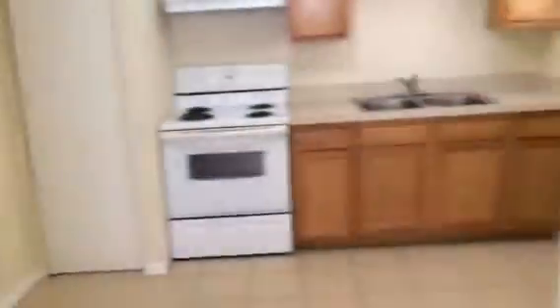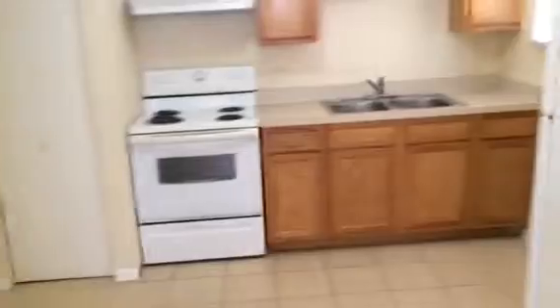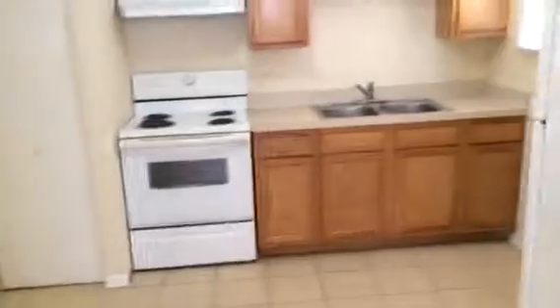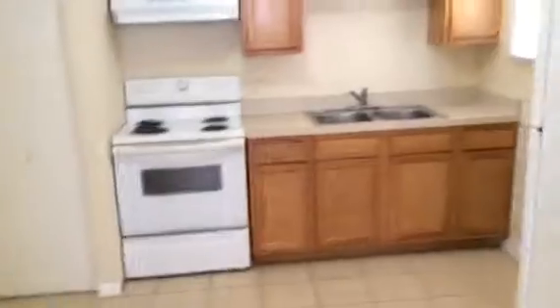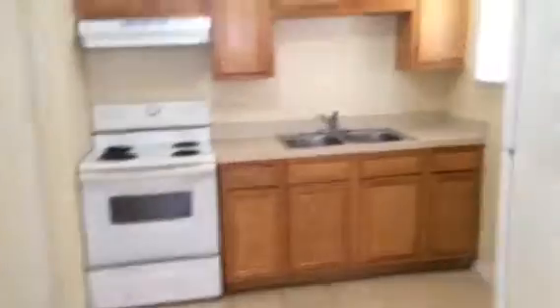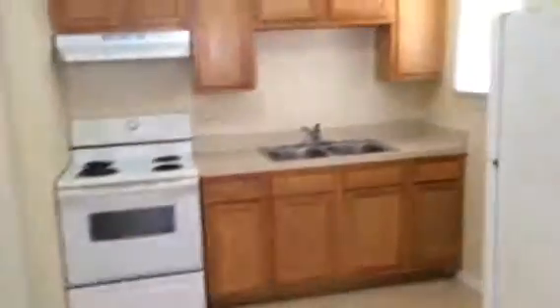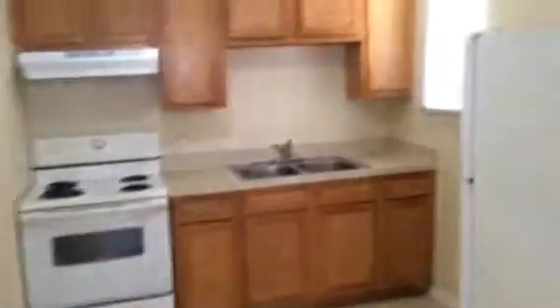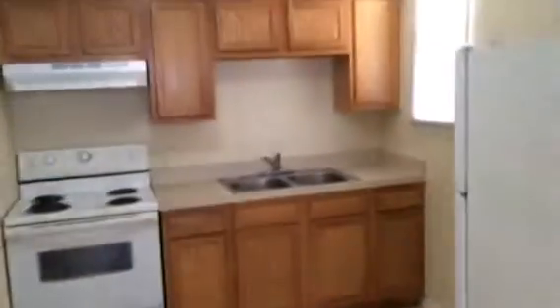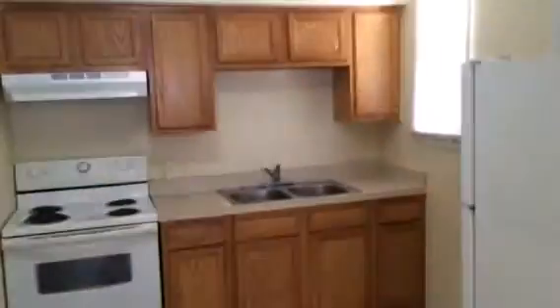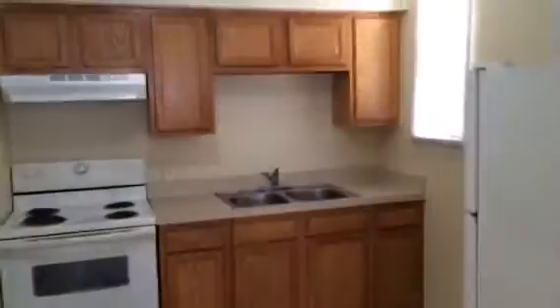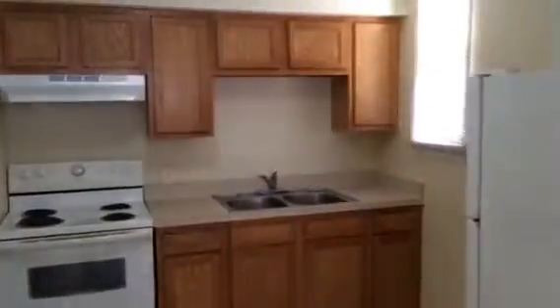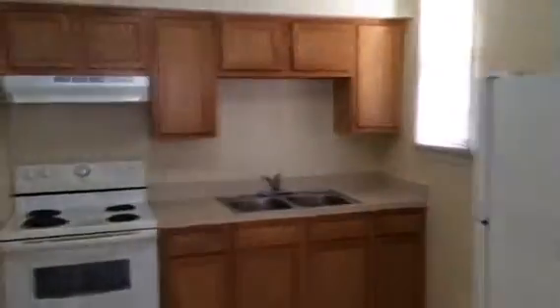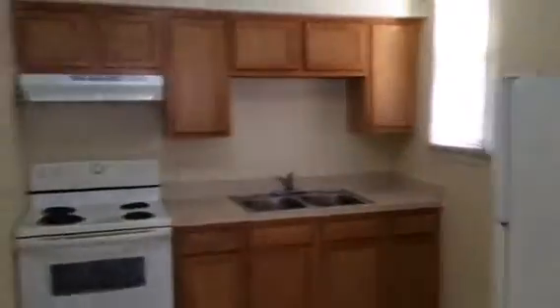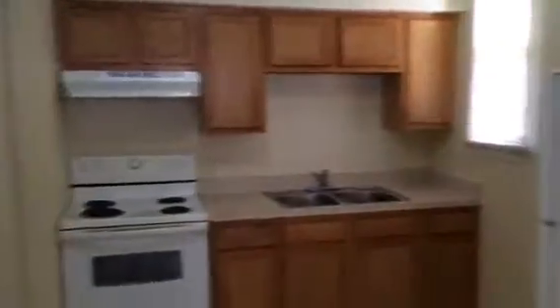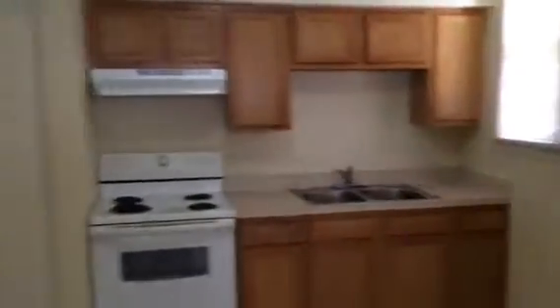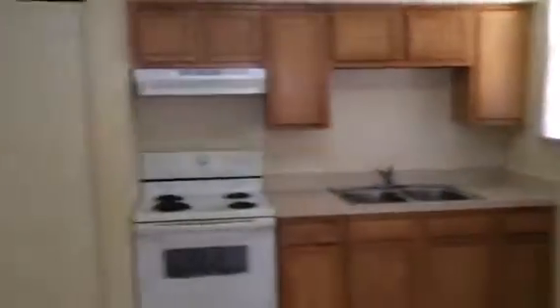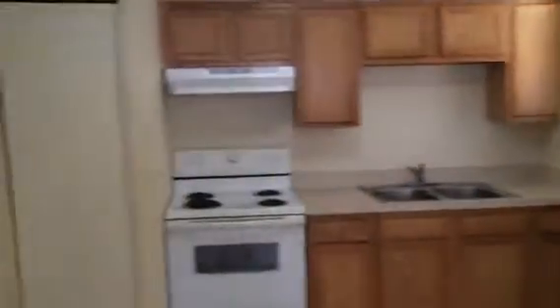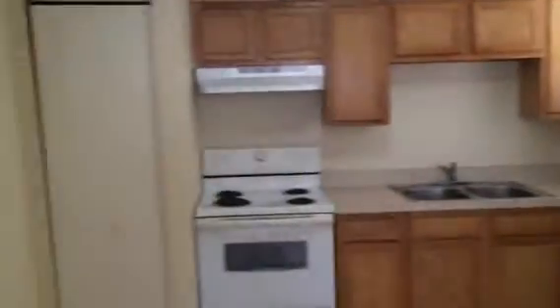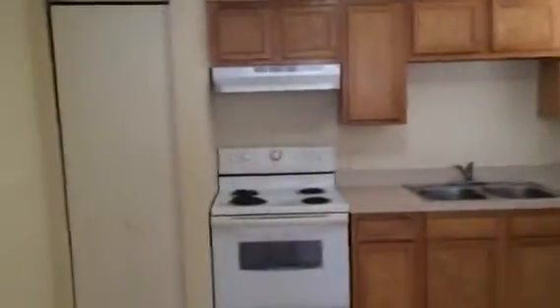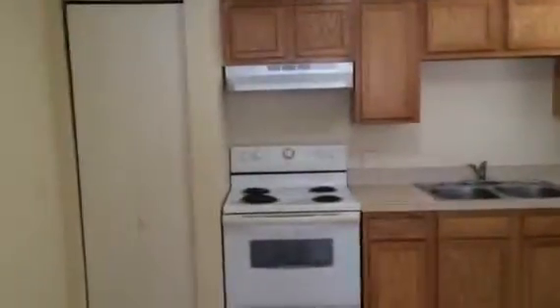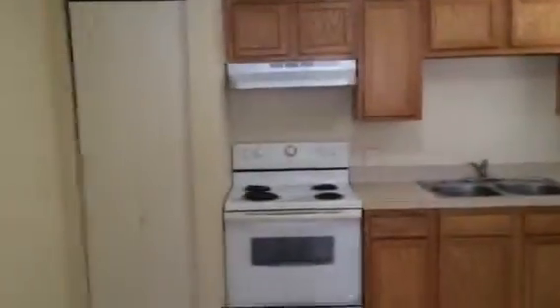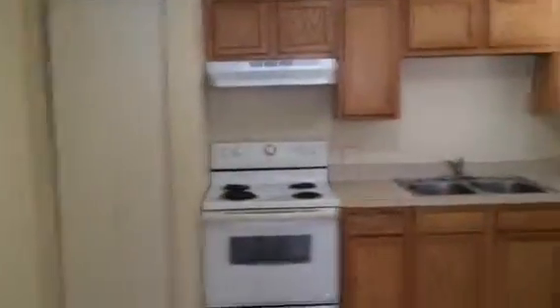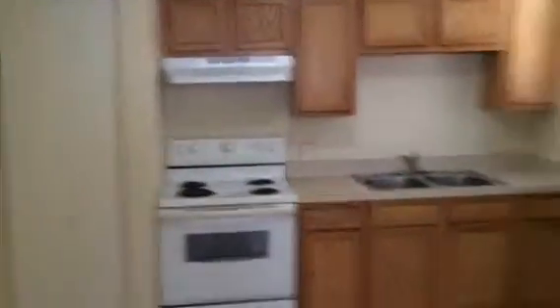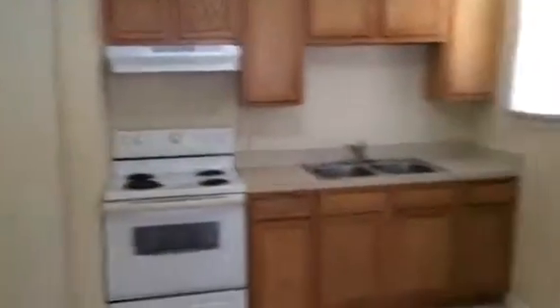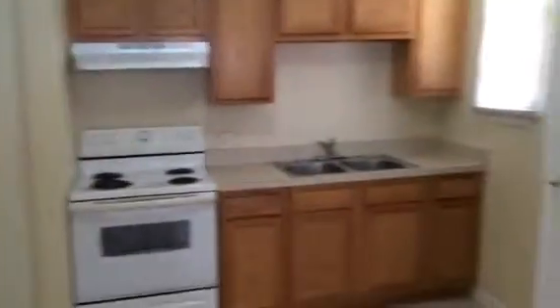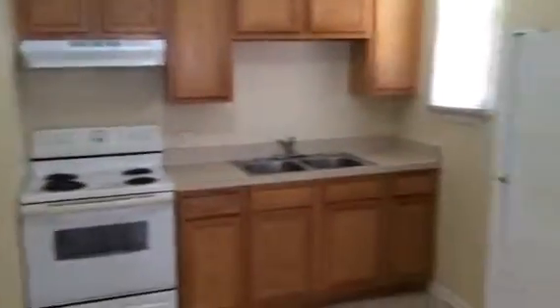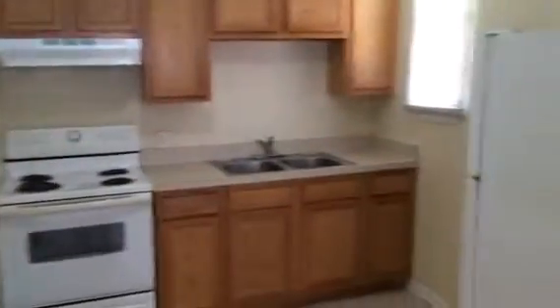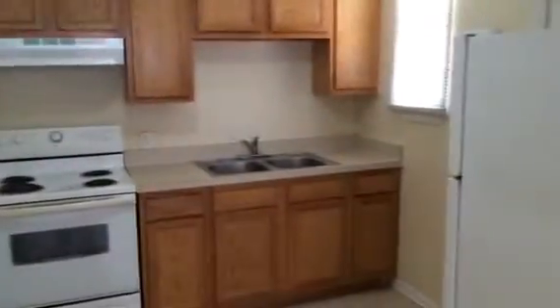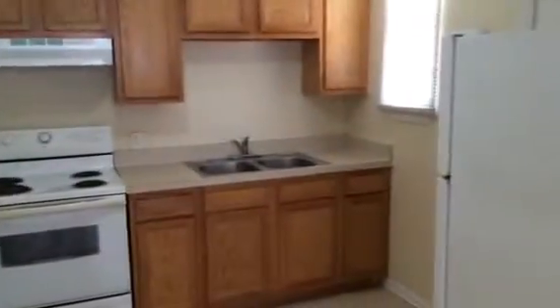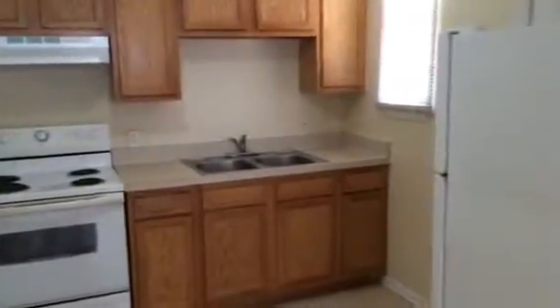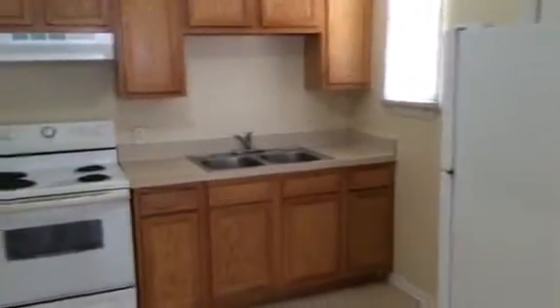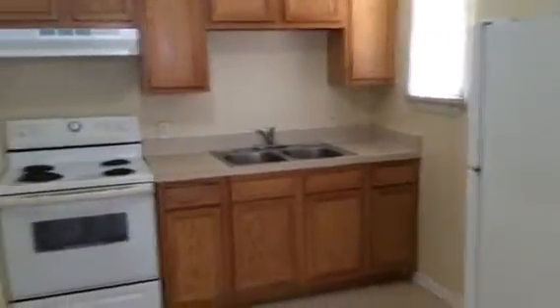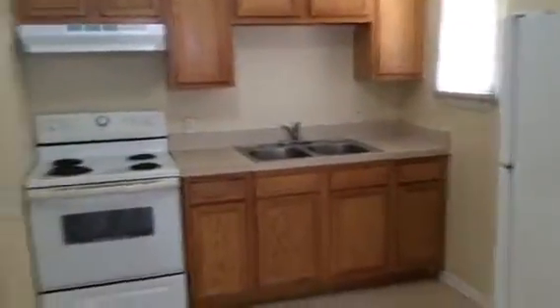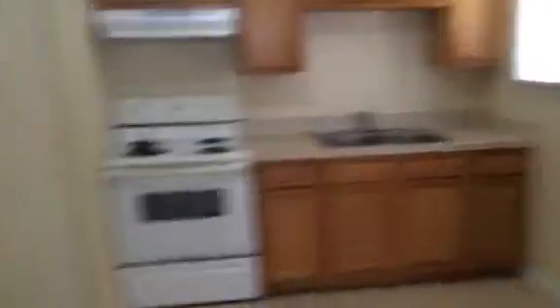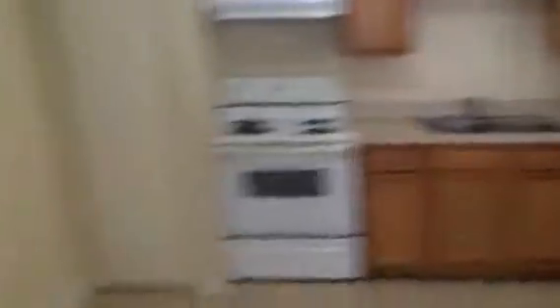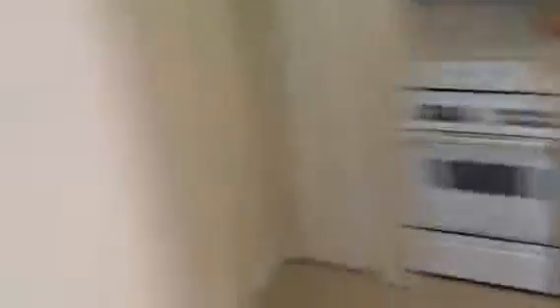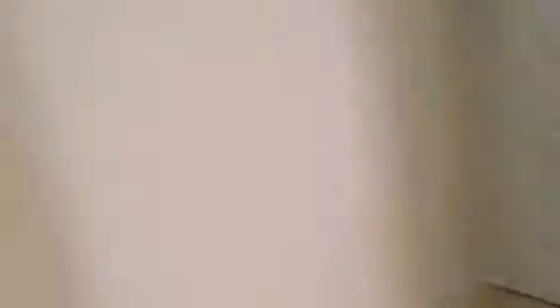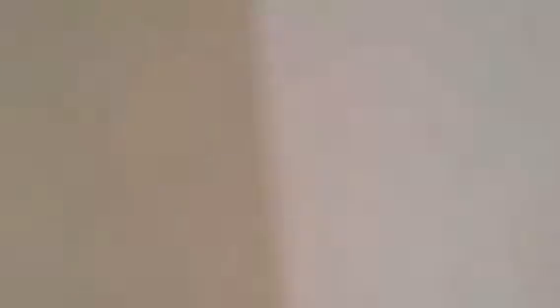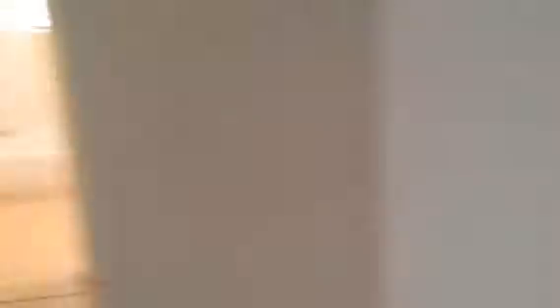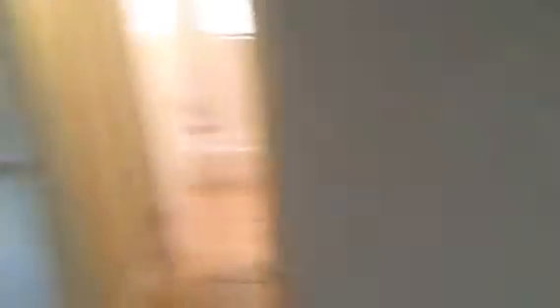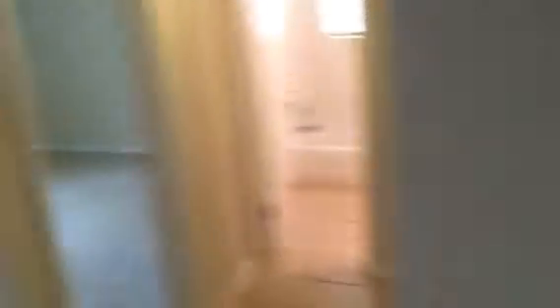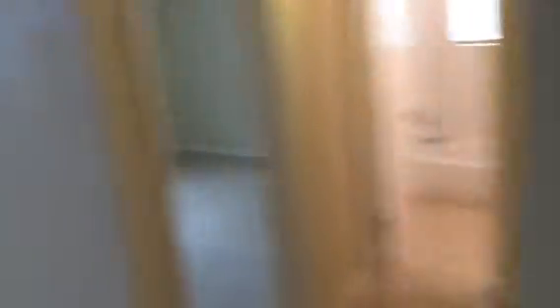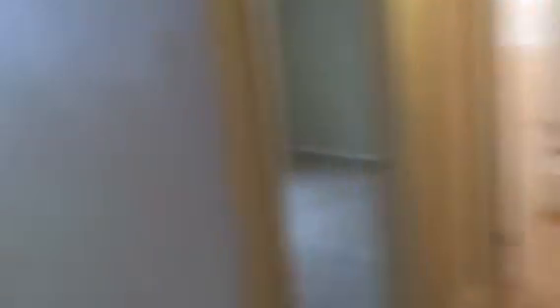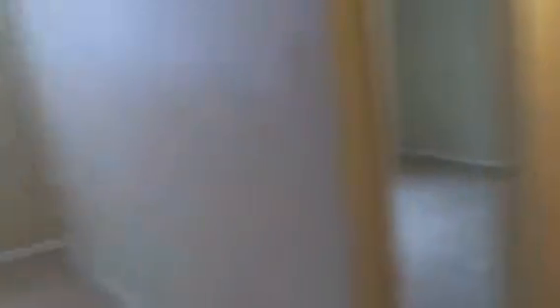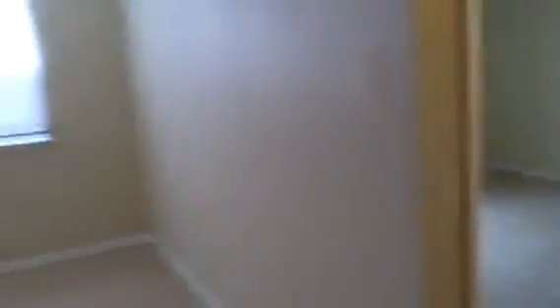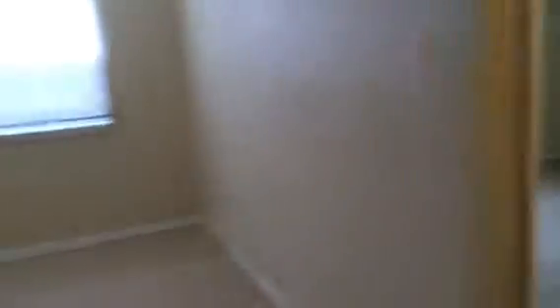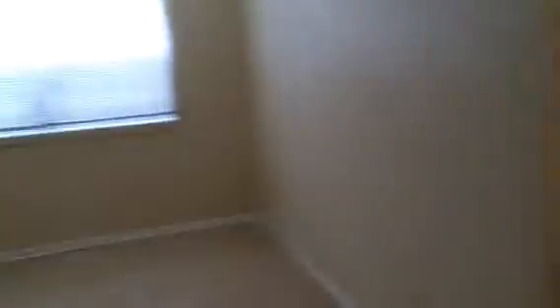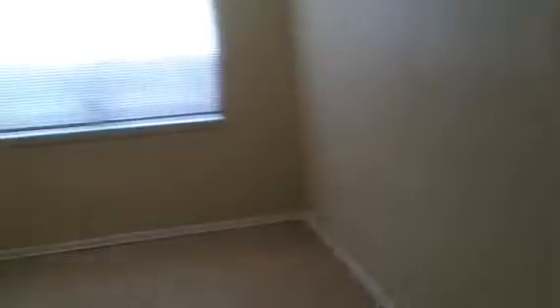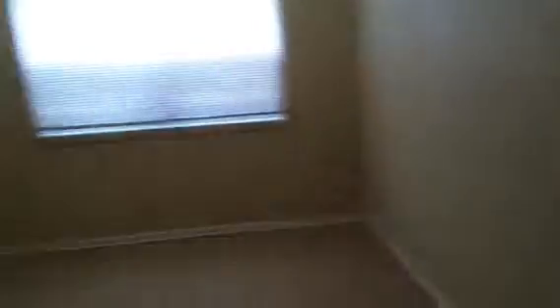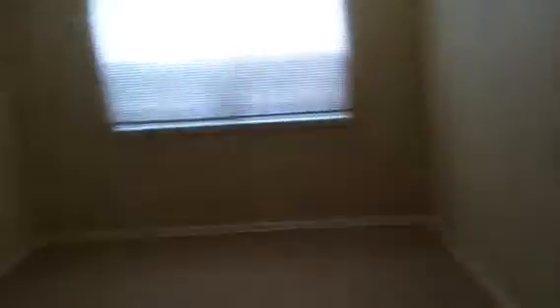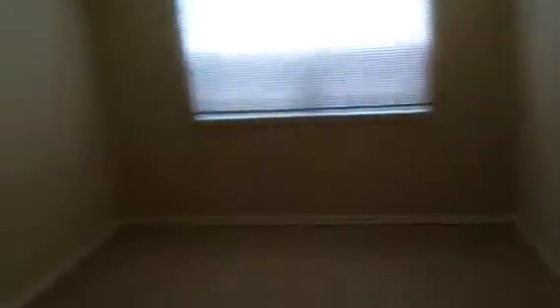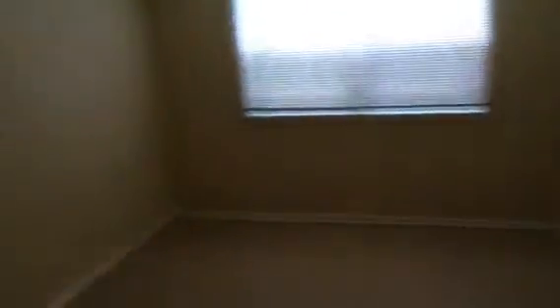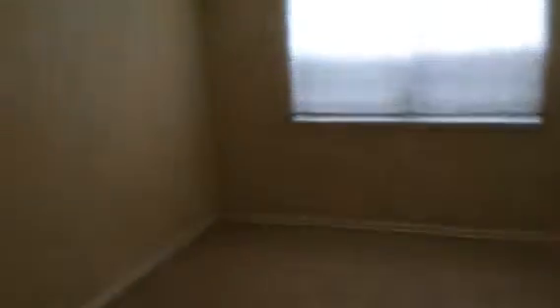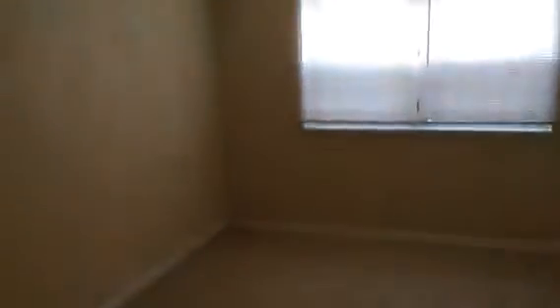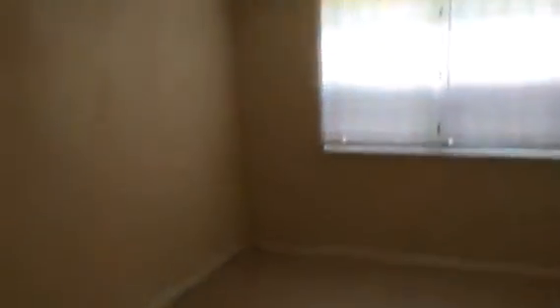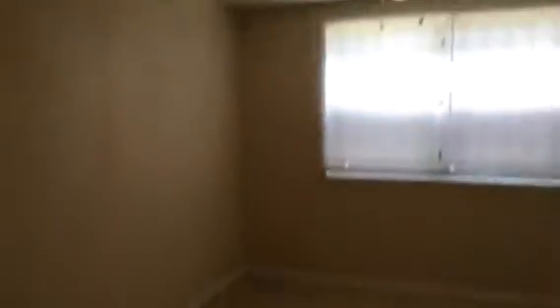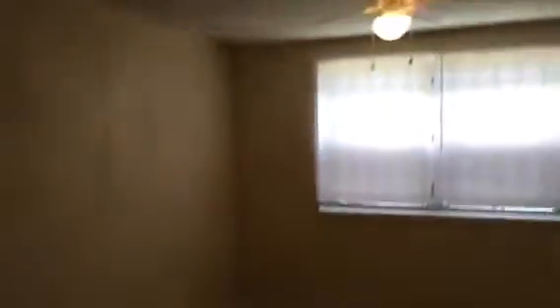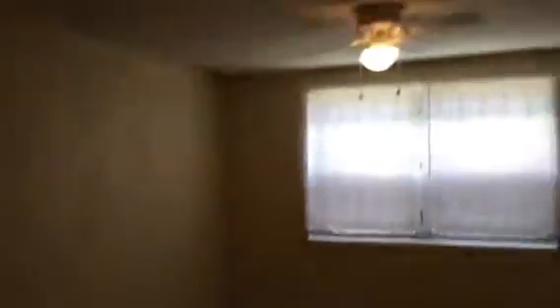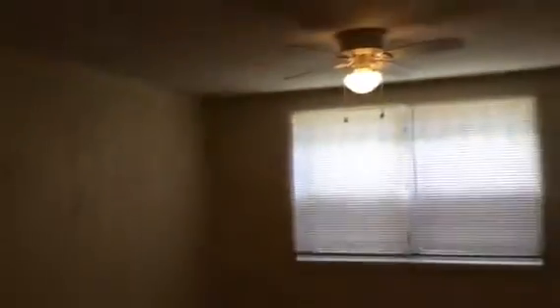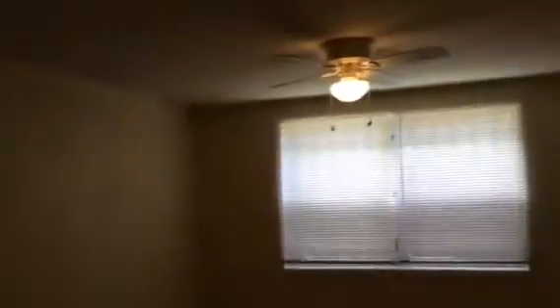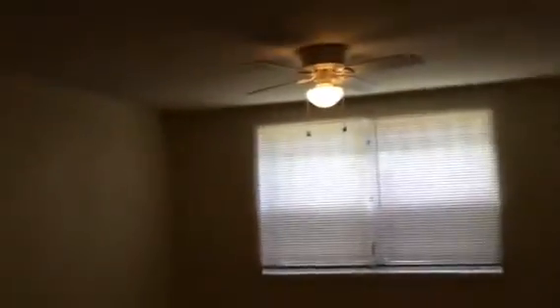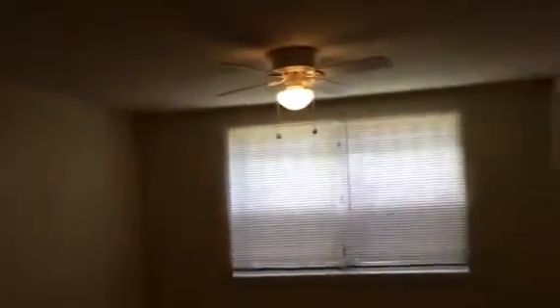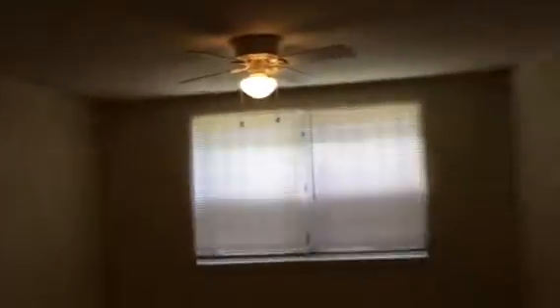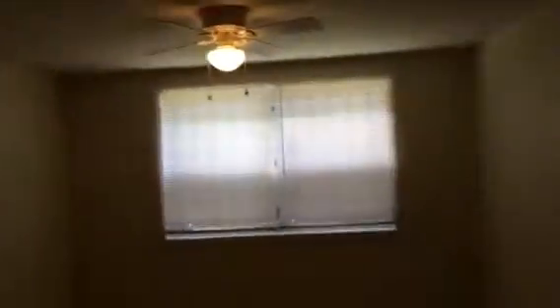Off of the living room is the kitchen. It has white appliances. Living room.